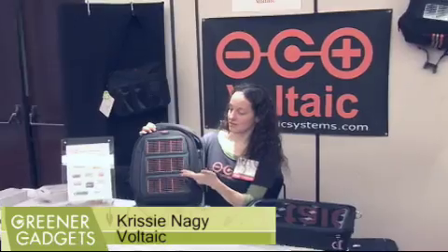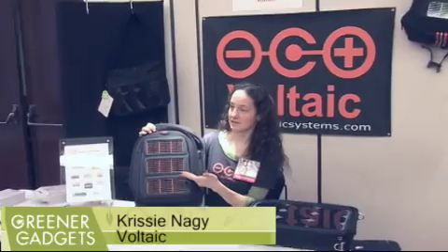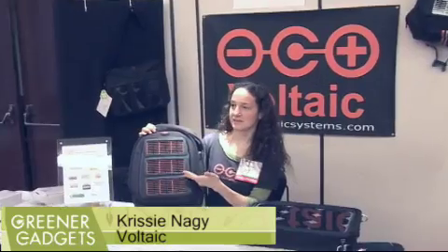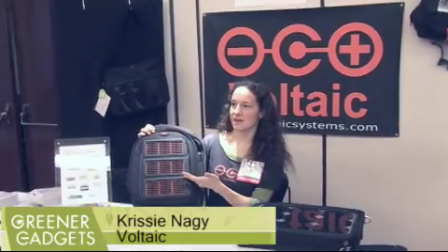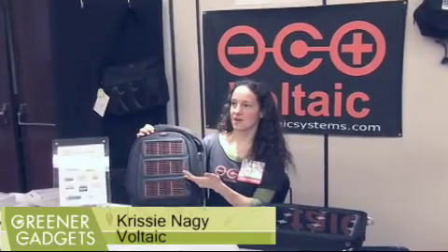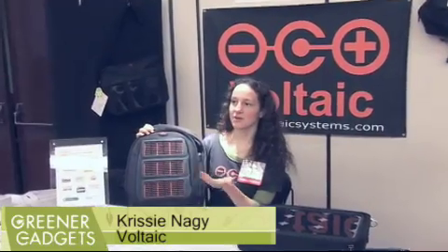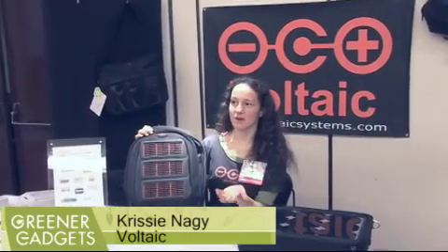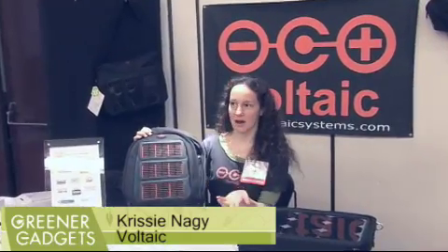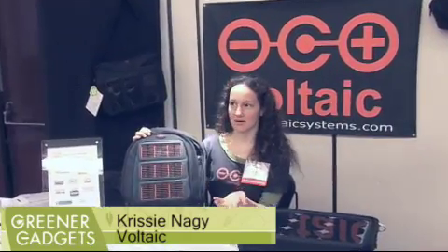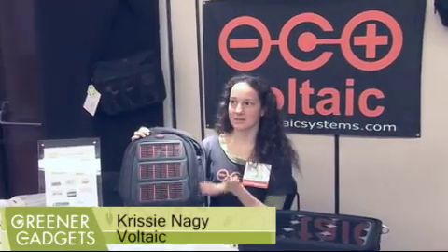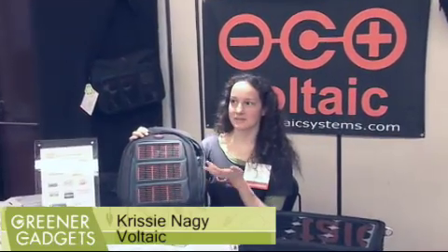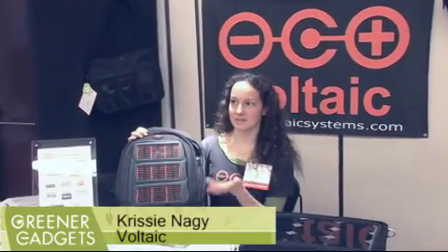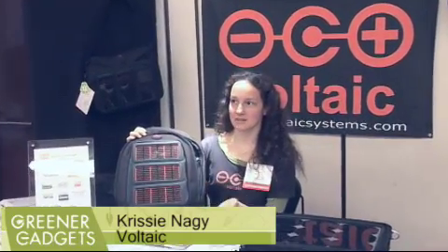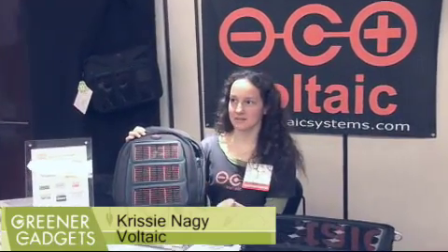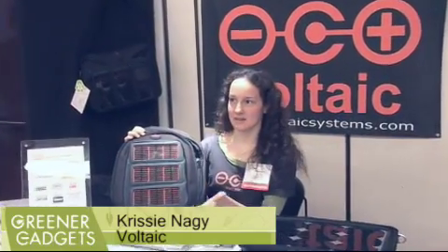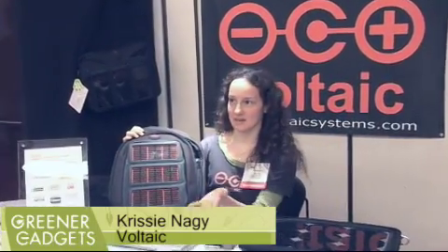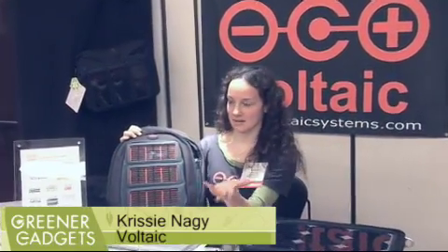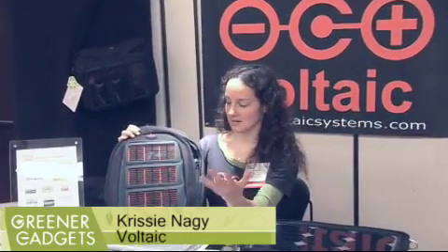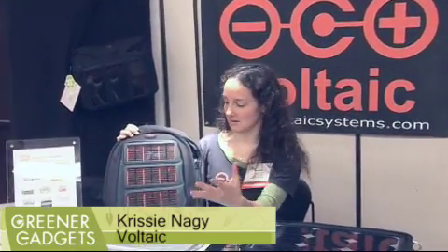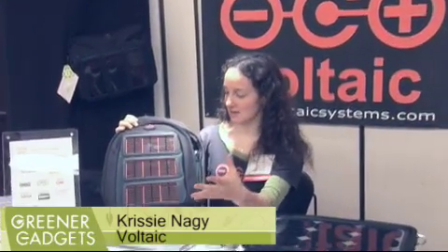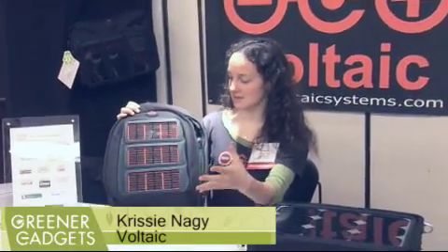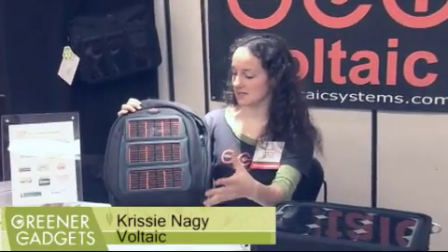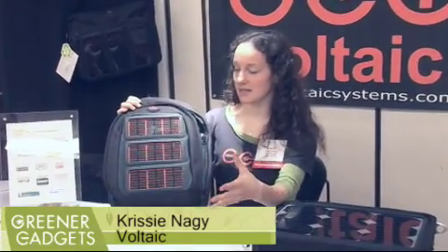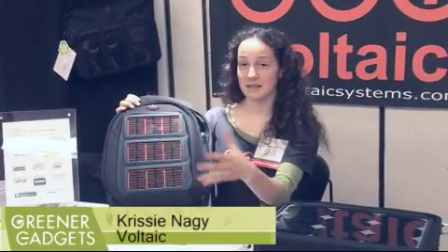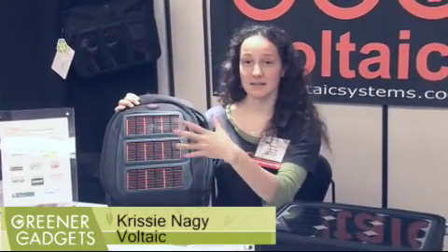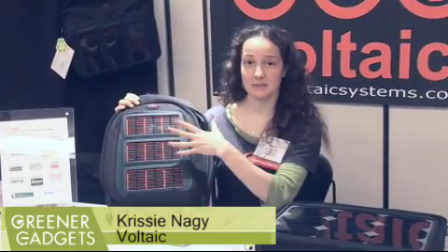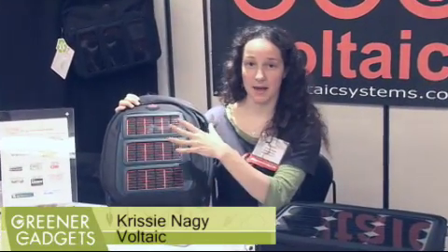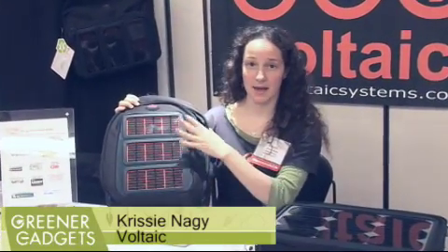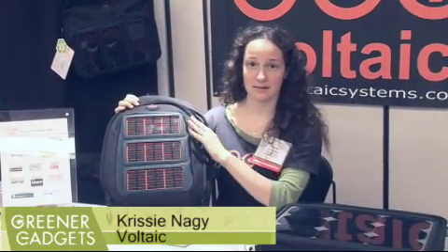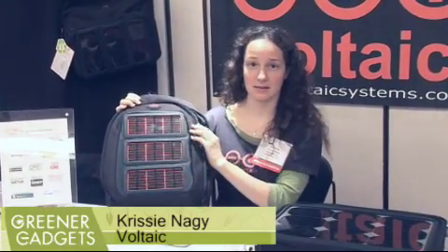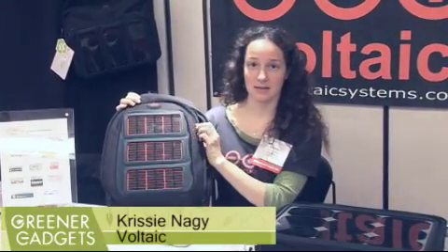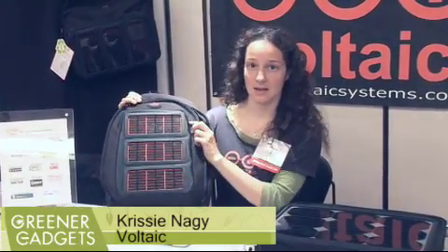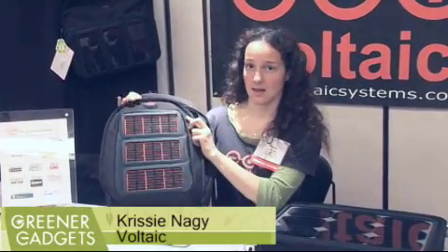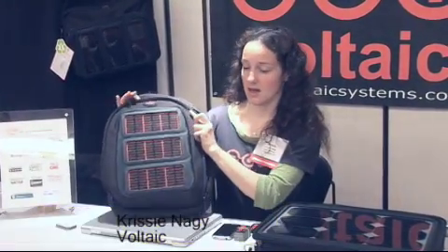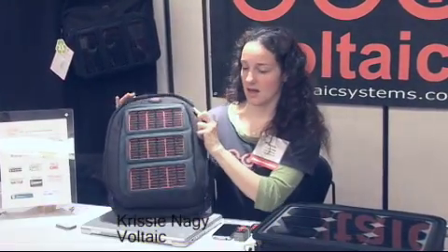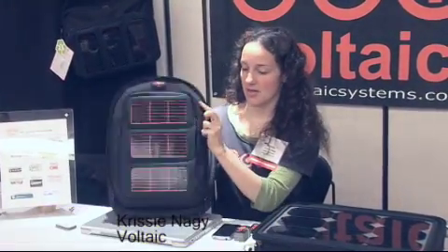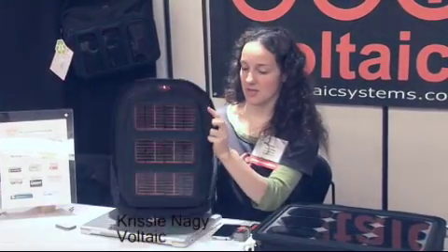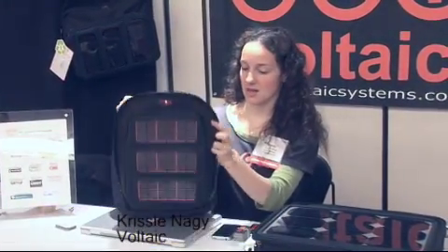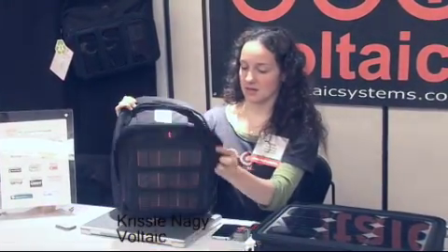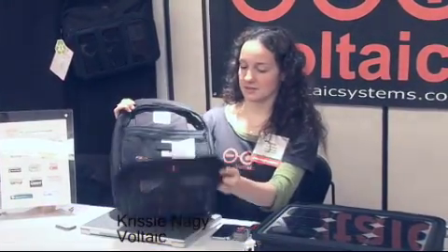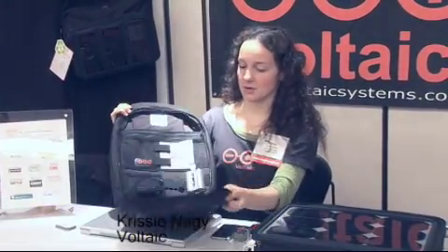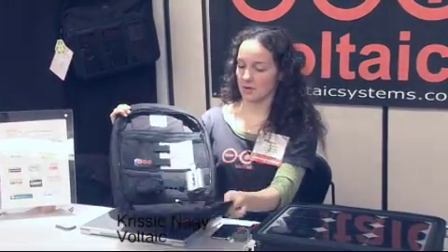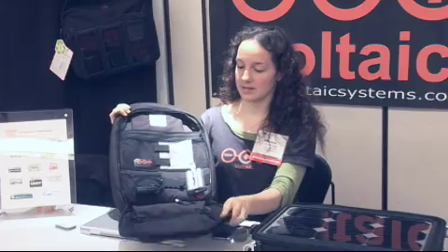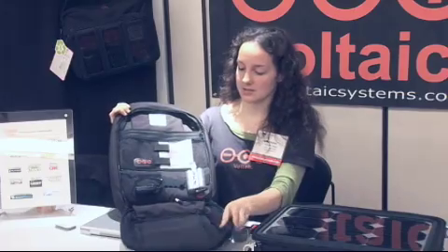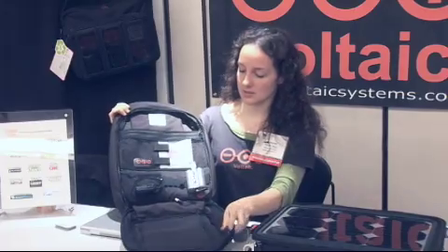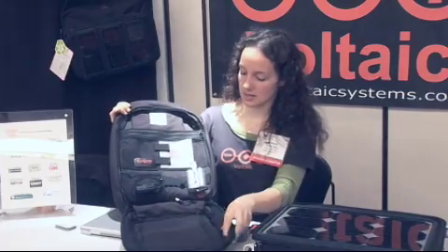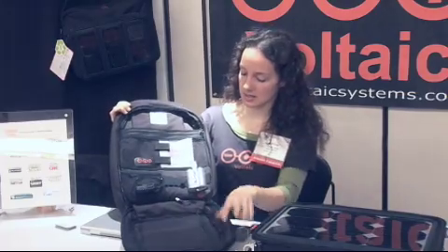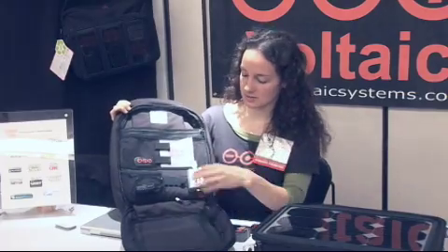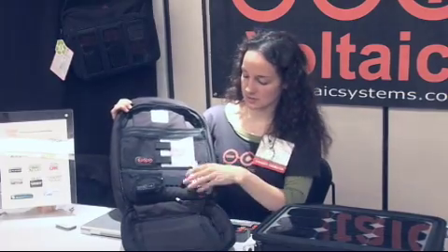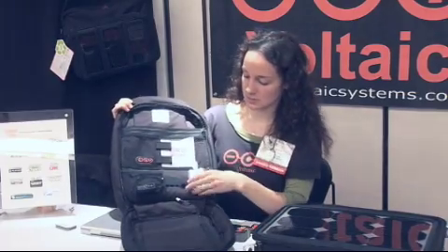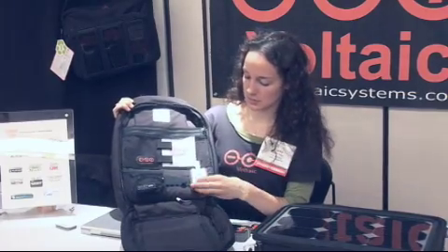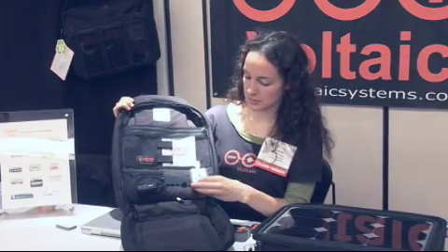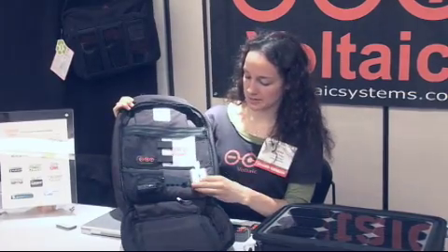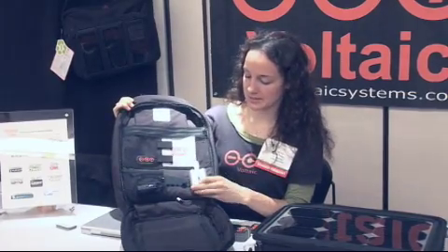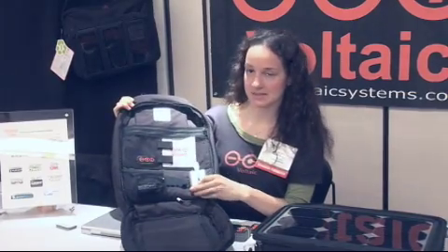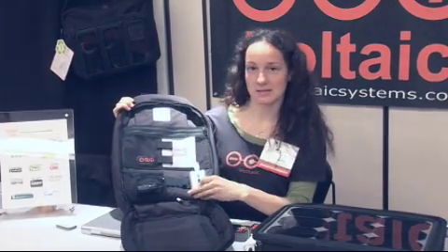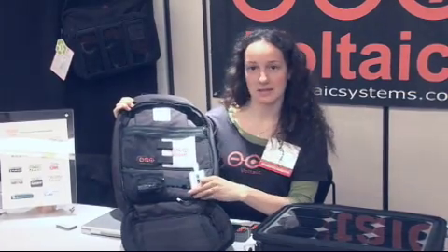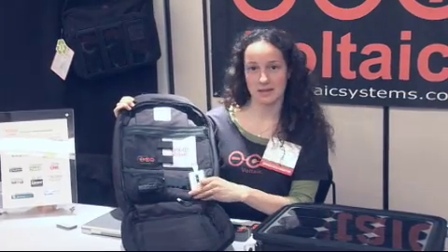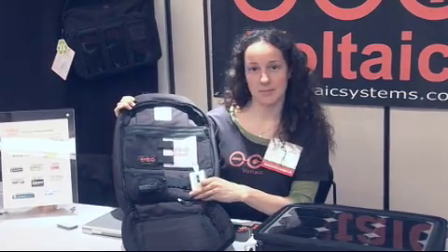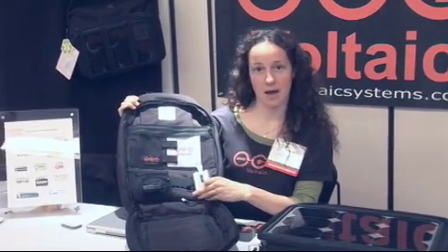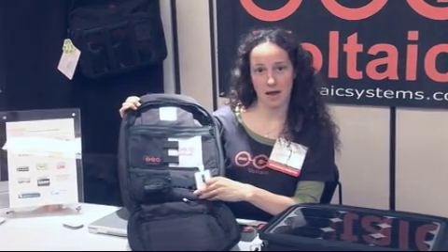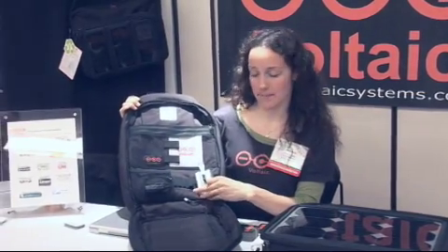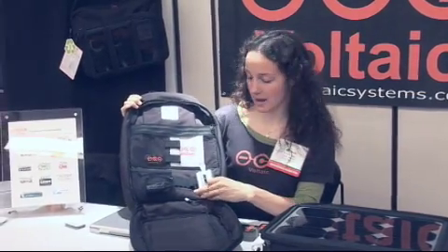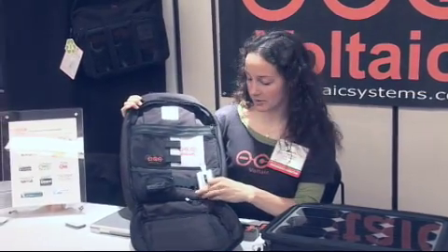Let's say you're out, it's a sunny day, light's hitting this panel, and then it's going straight into this lithium-ion battery.